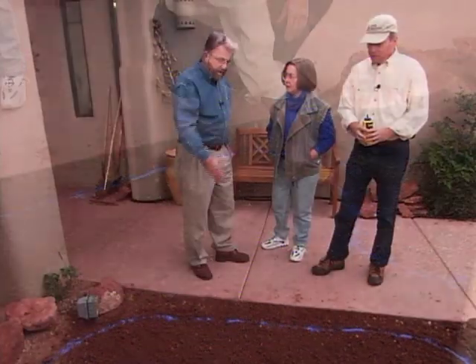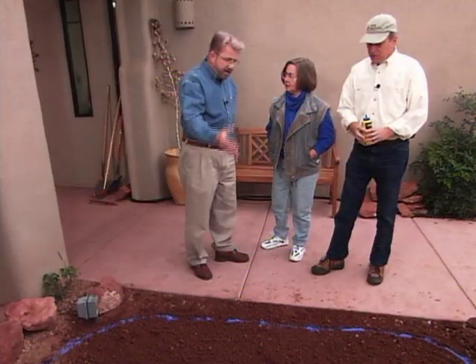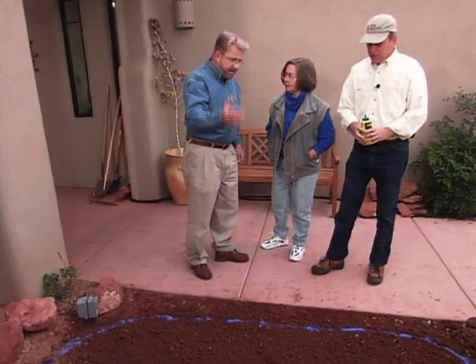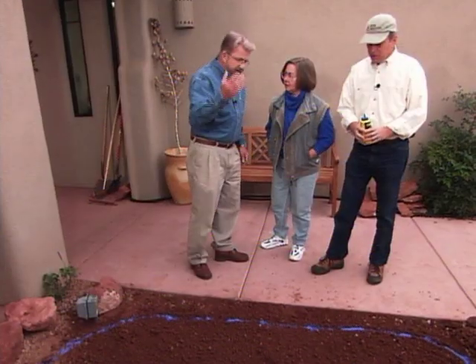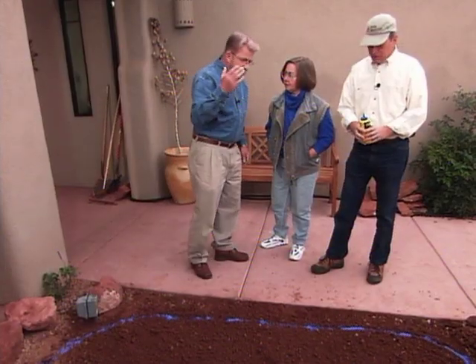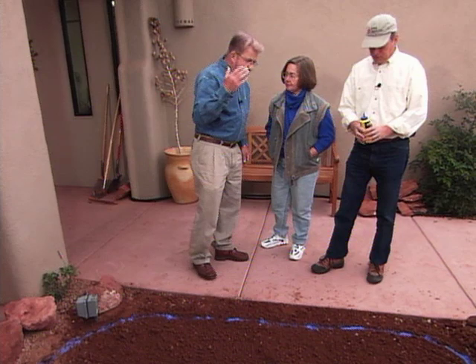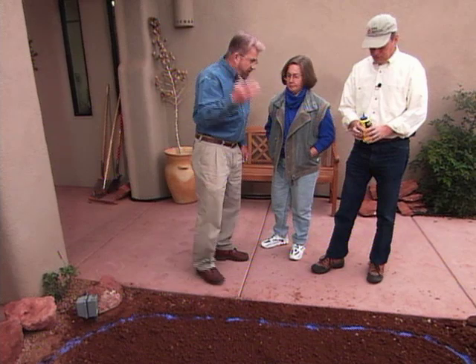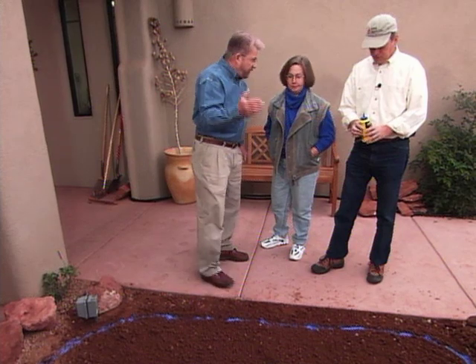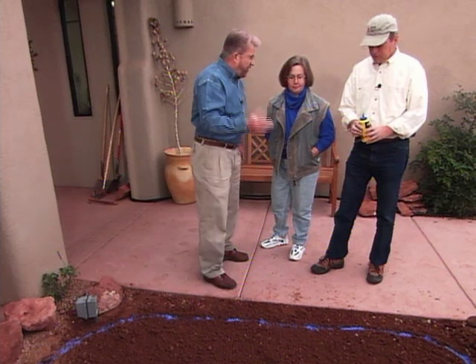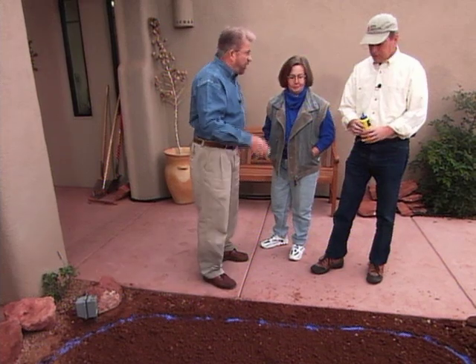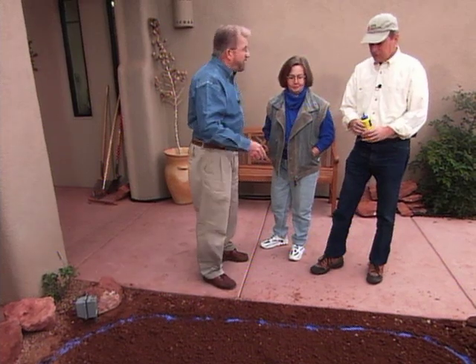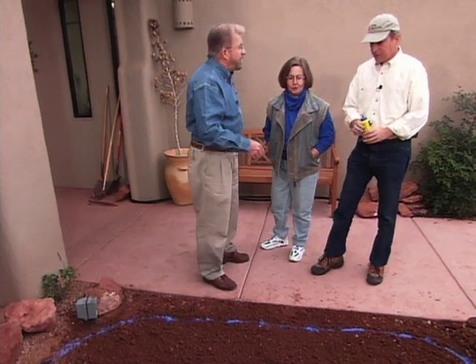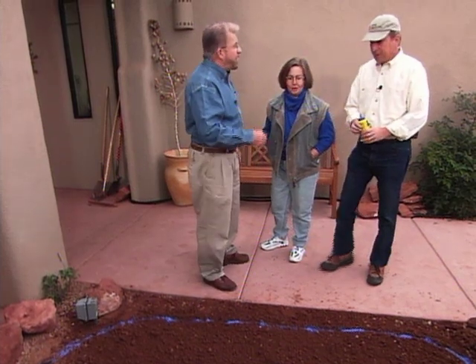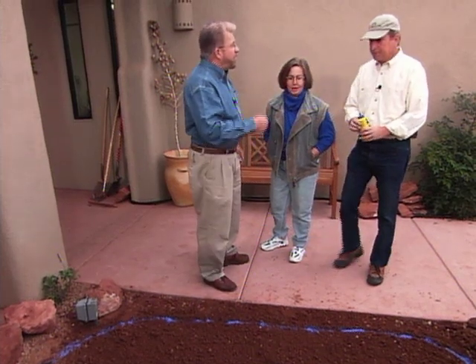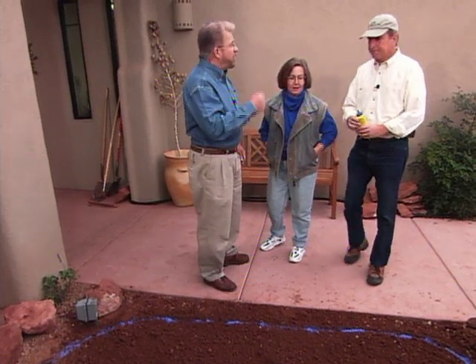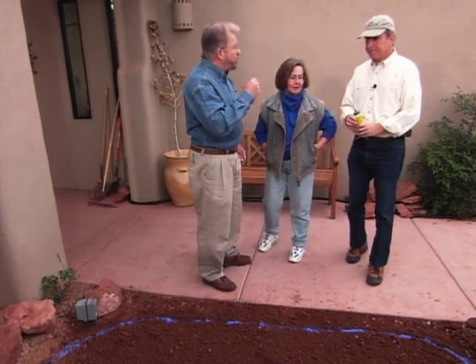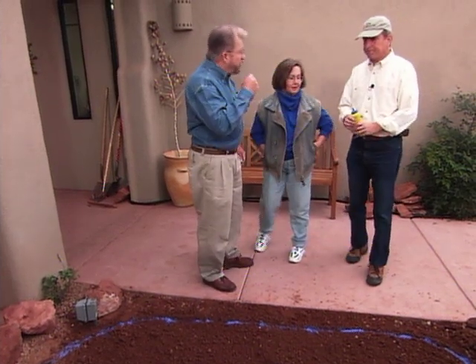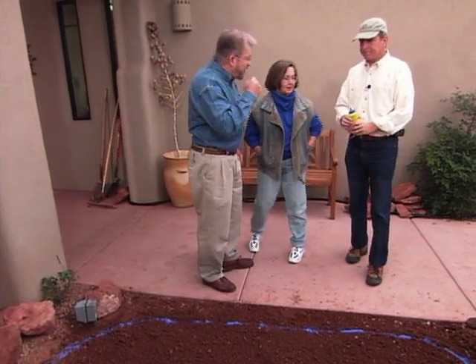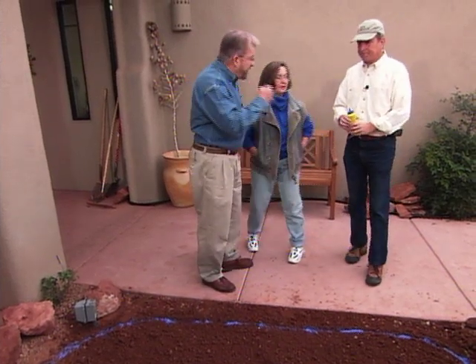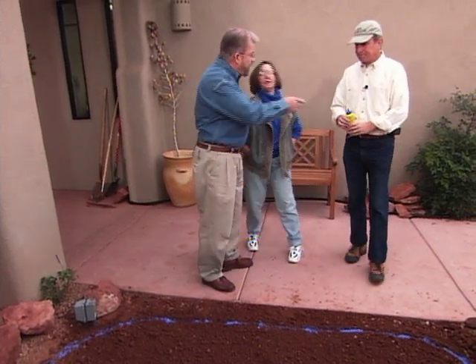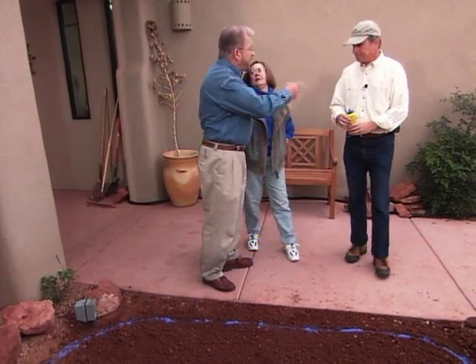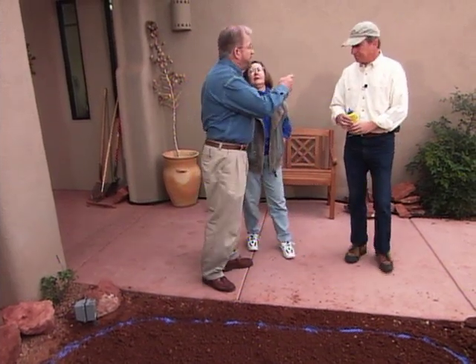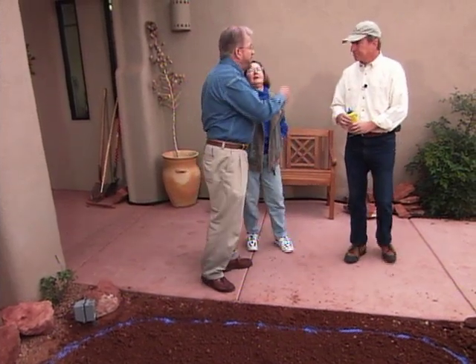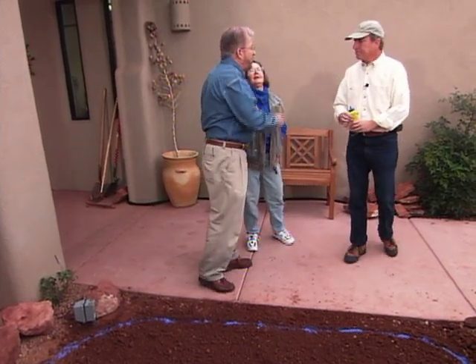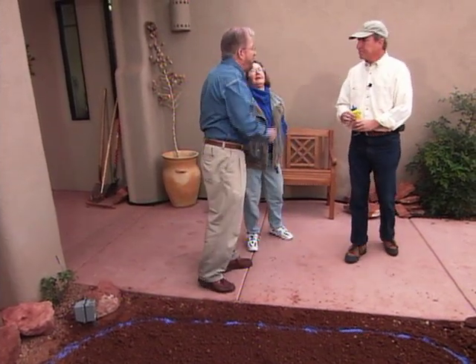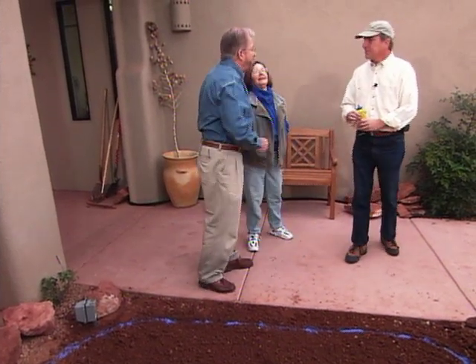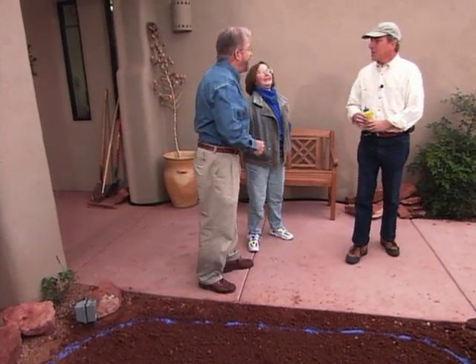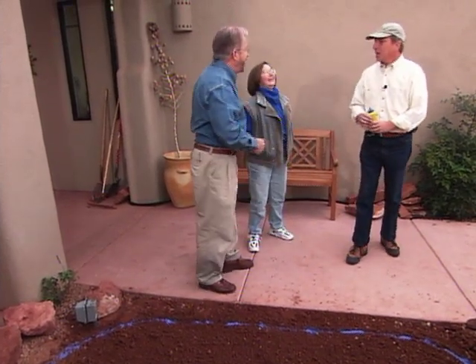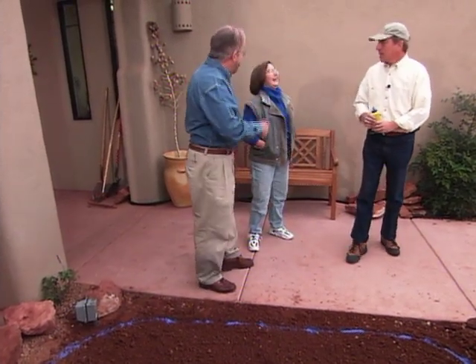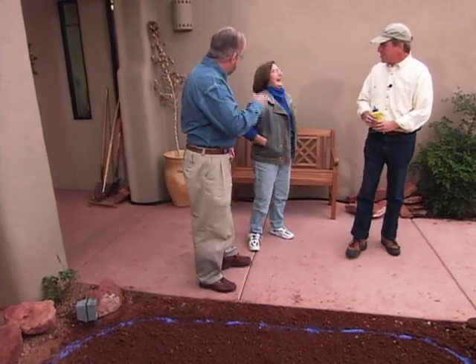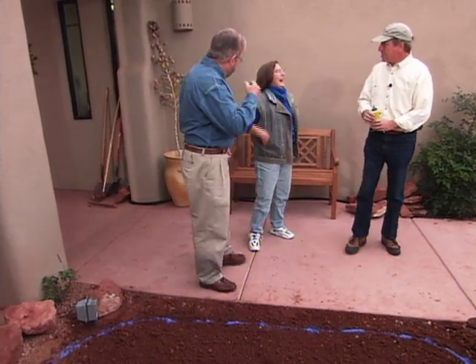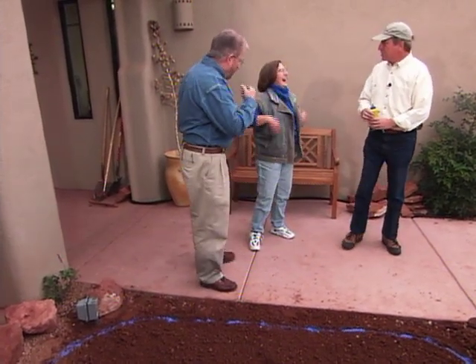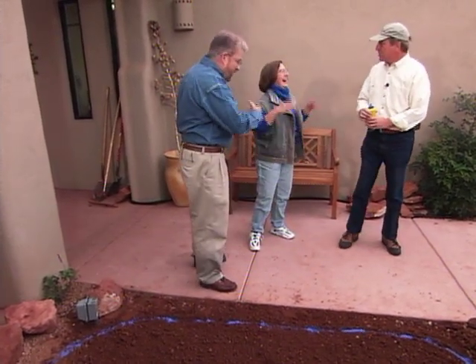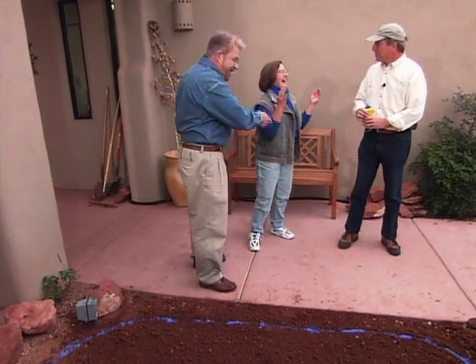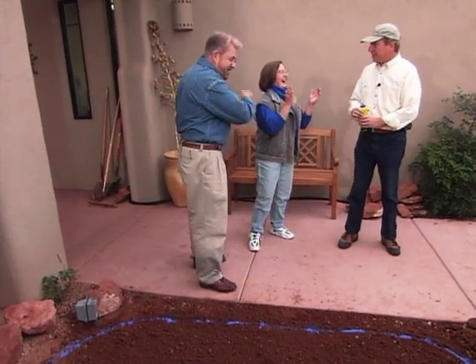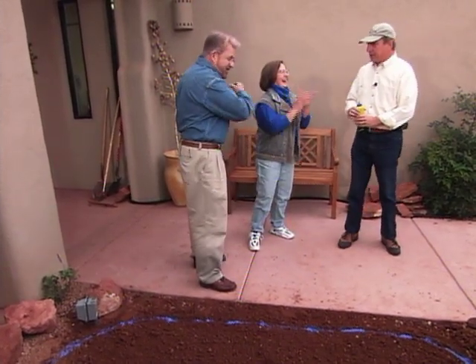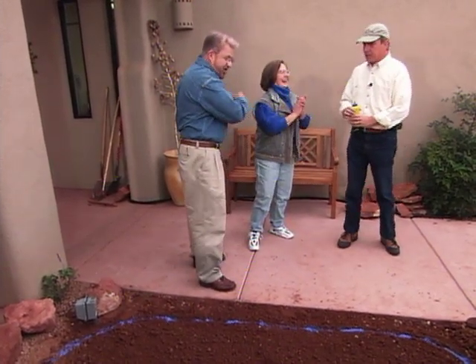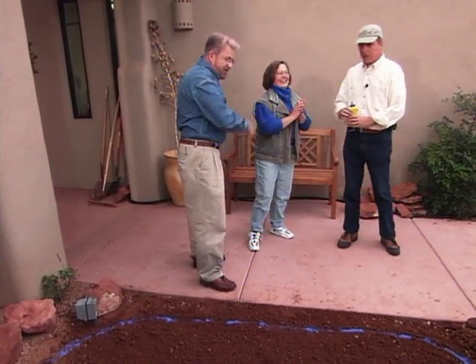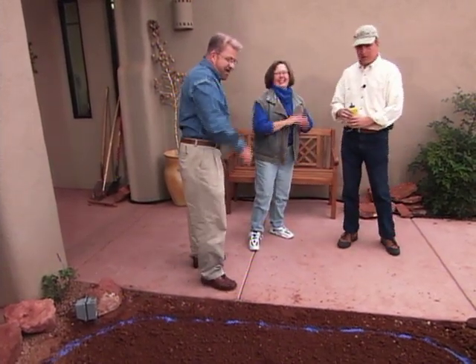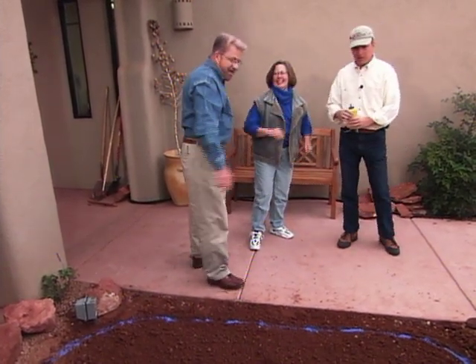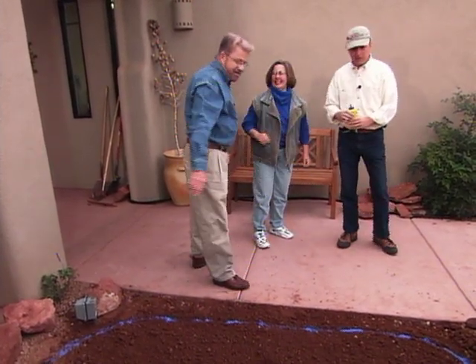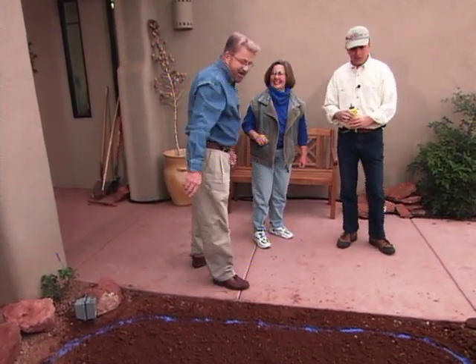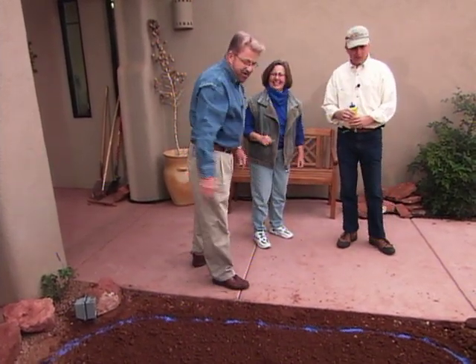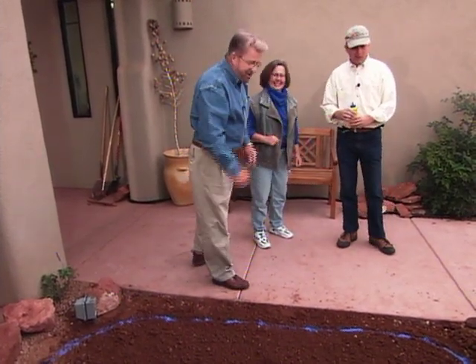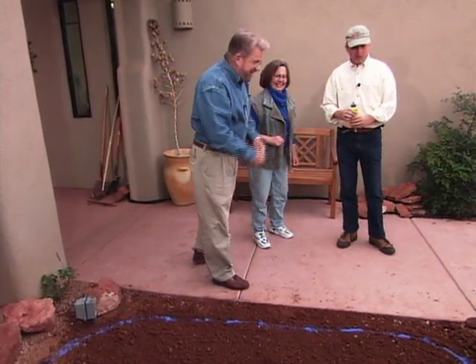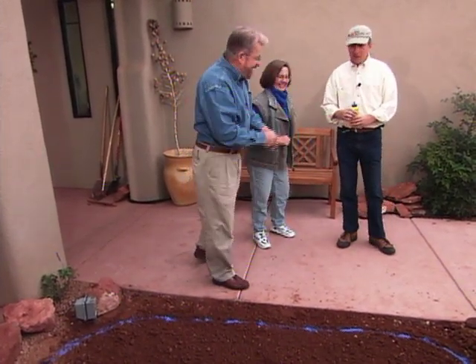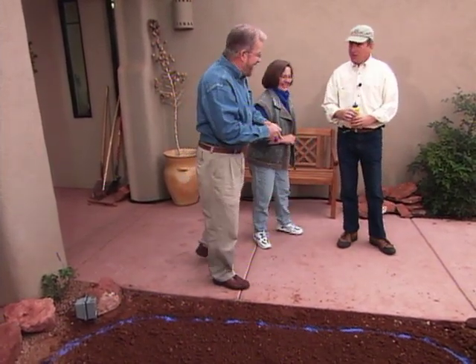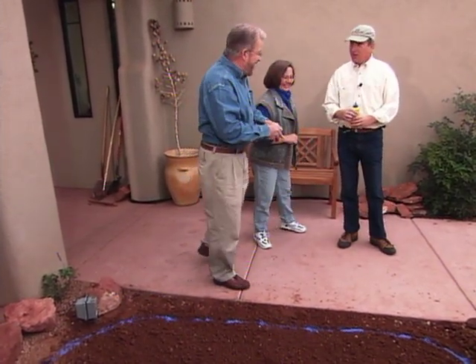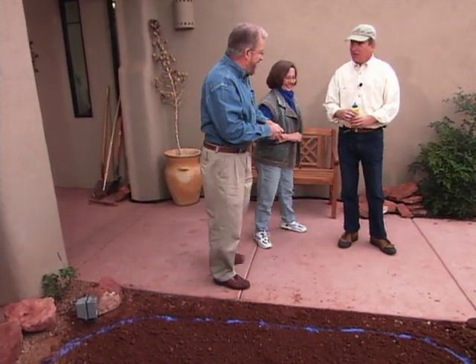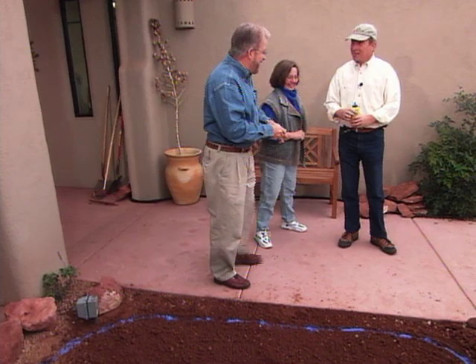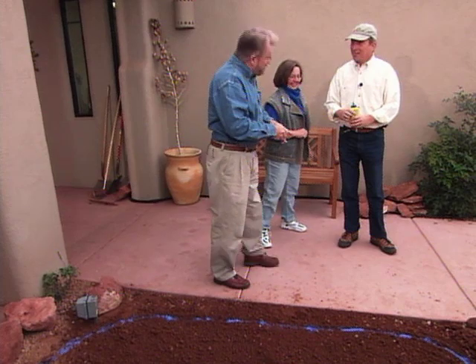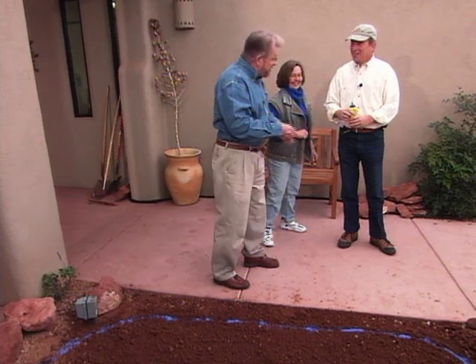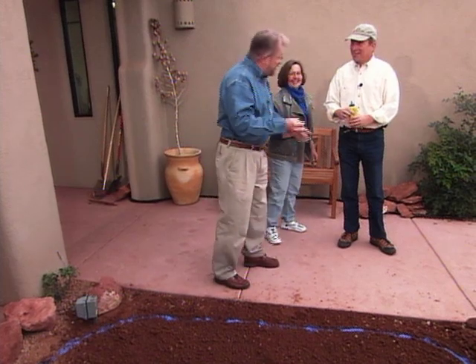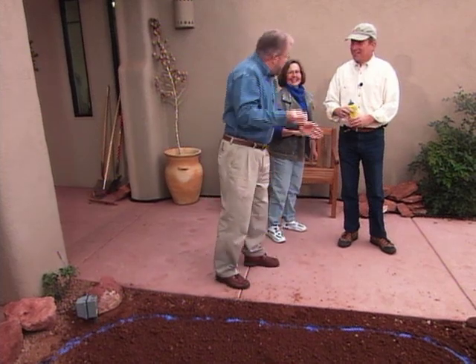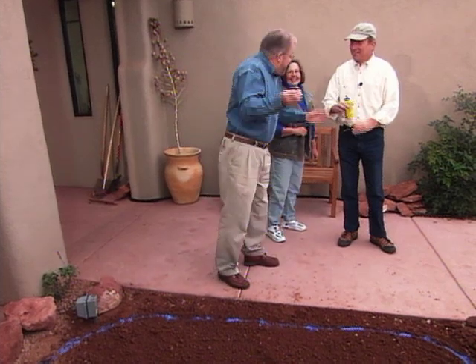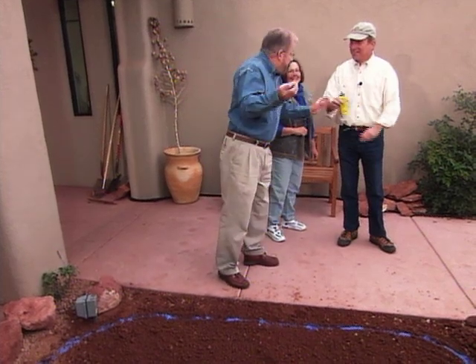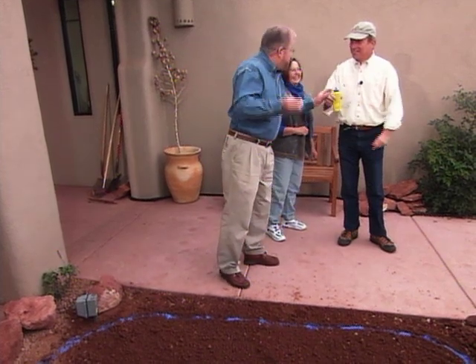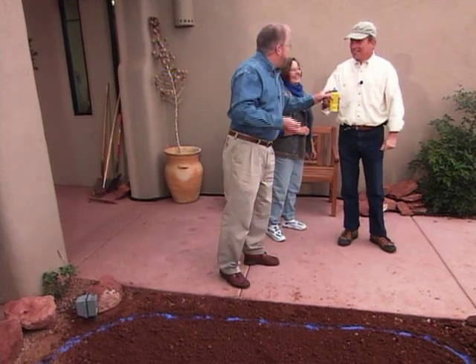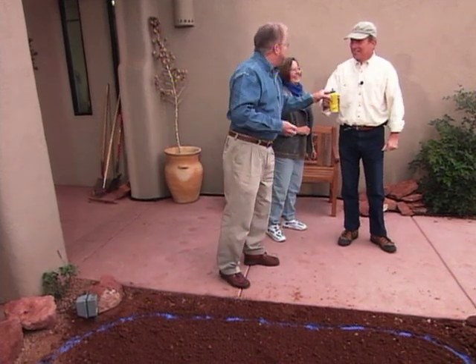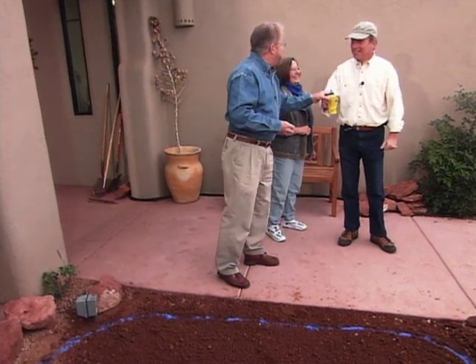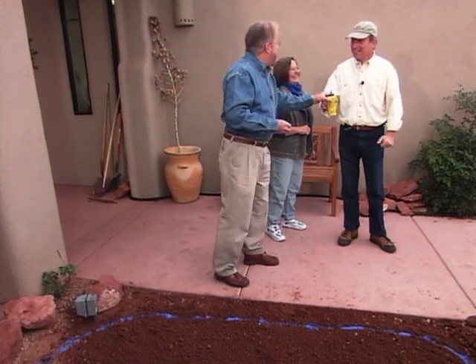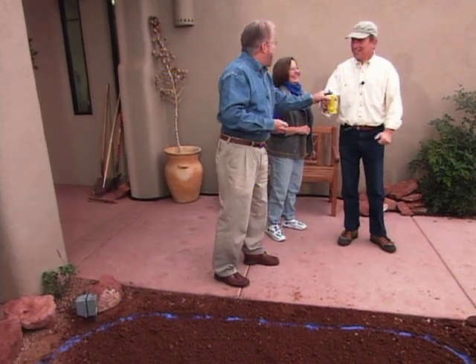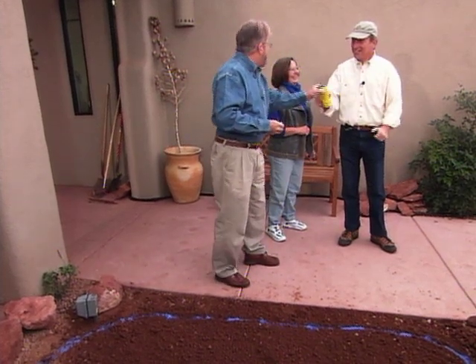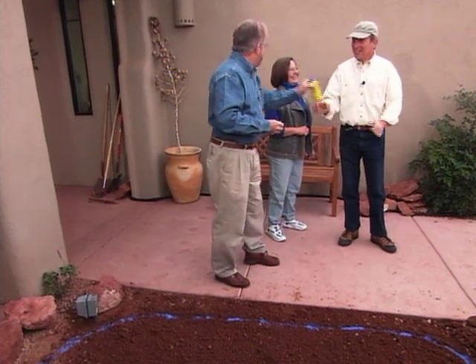Alright, let's get the wheelbarrow. We'll get our cup of coffee — that sounds good to me. Doreen's going to start digging and when she's finished, we'll come back.